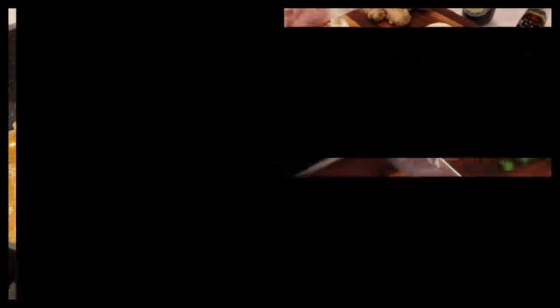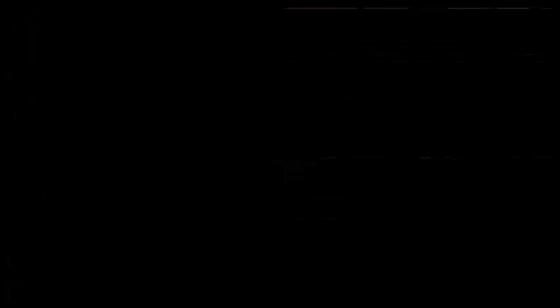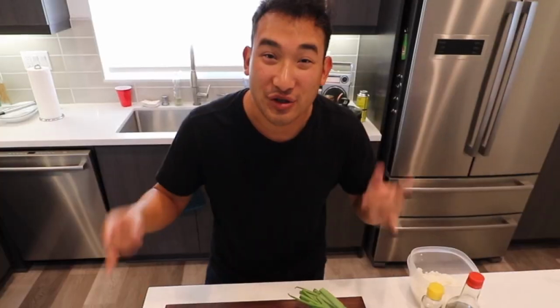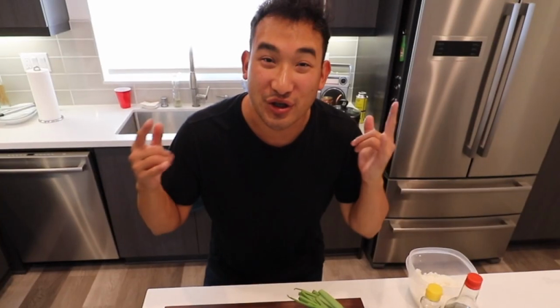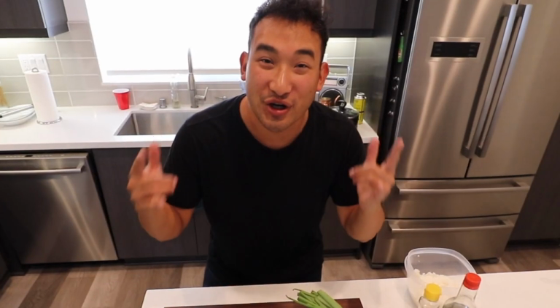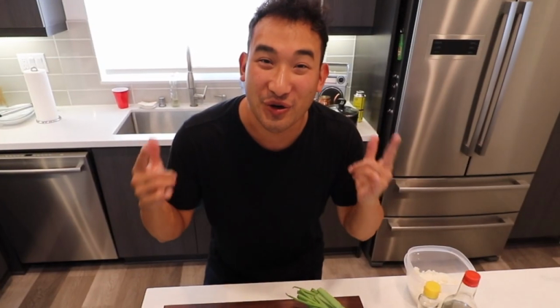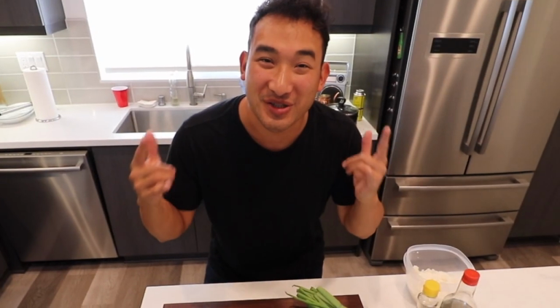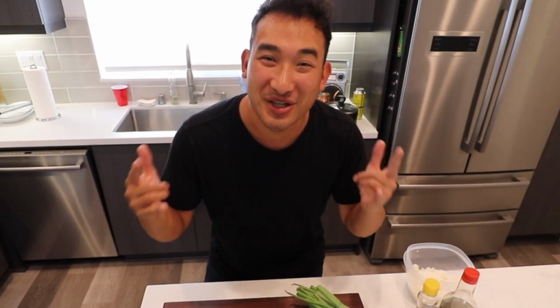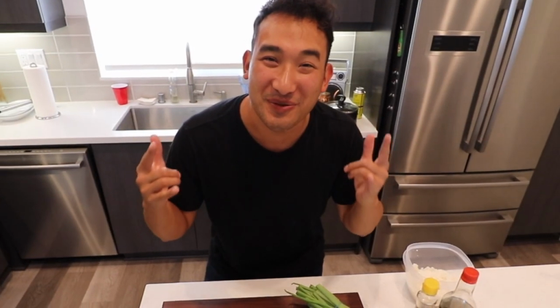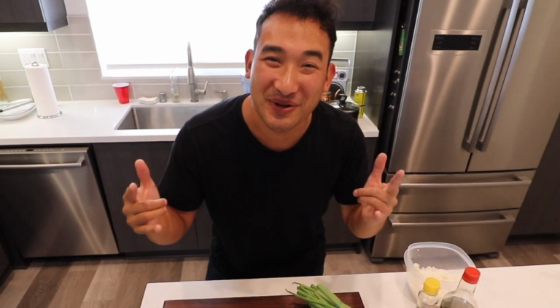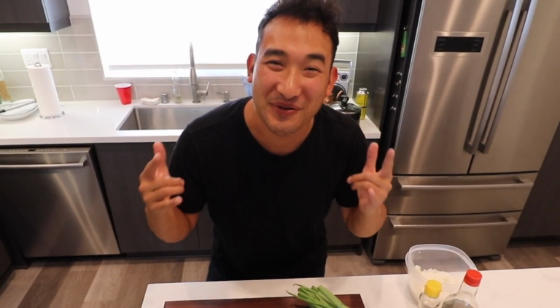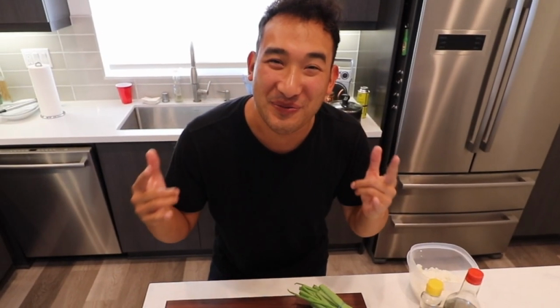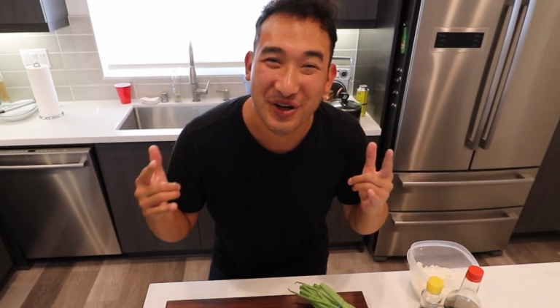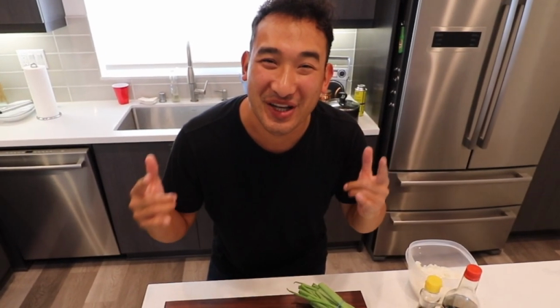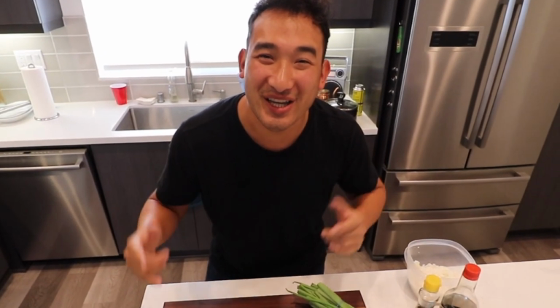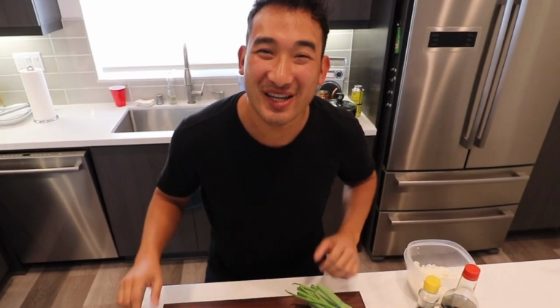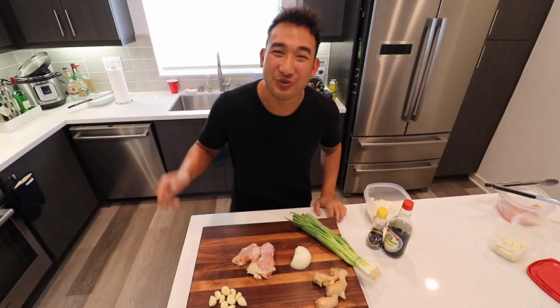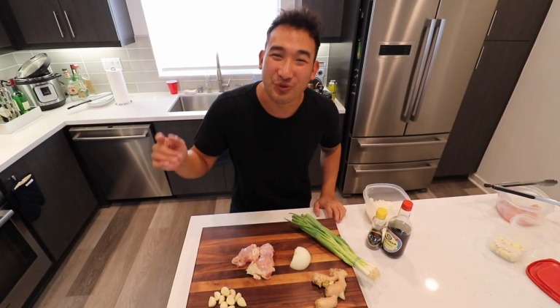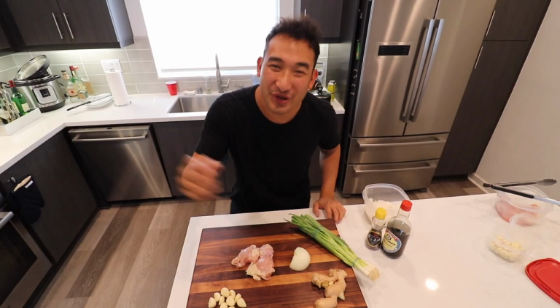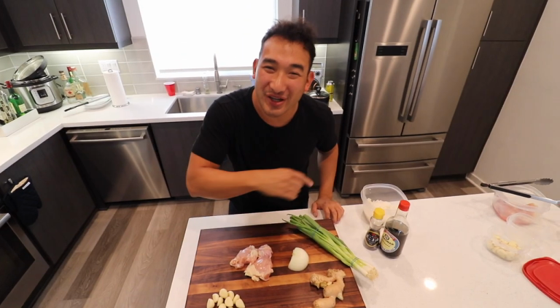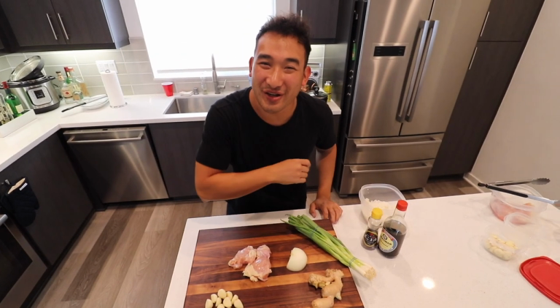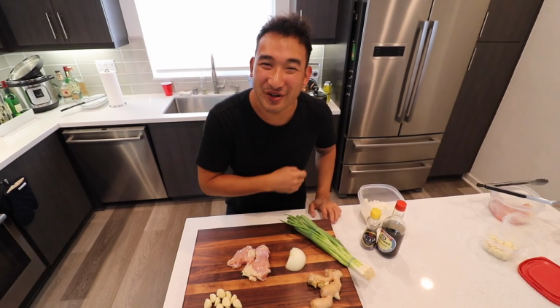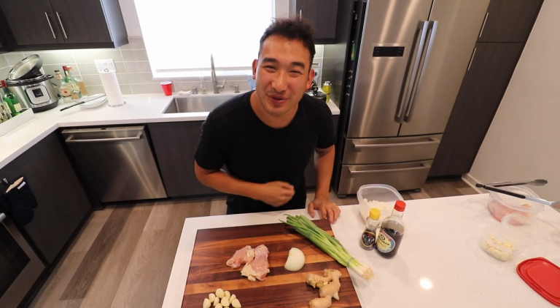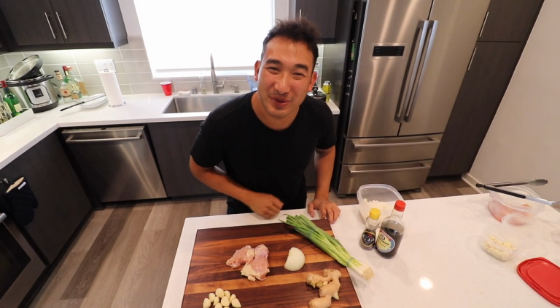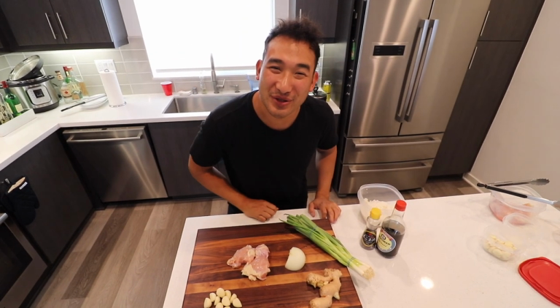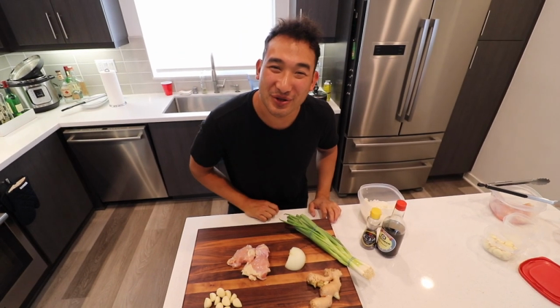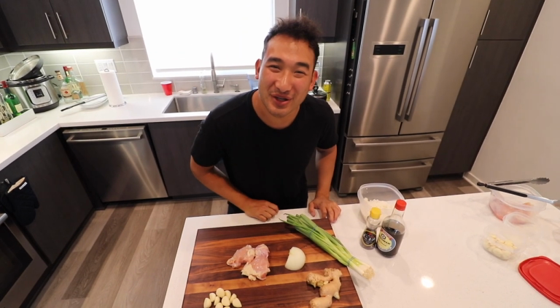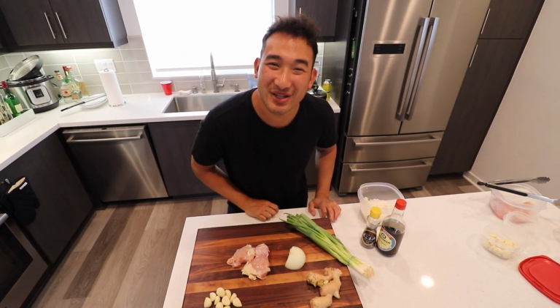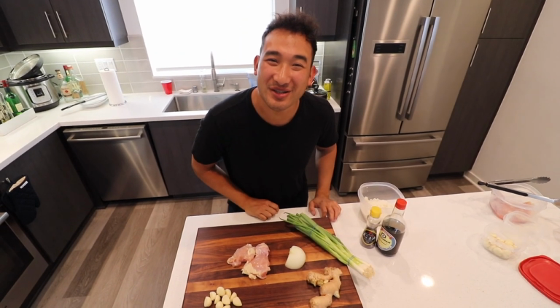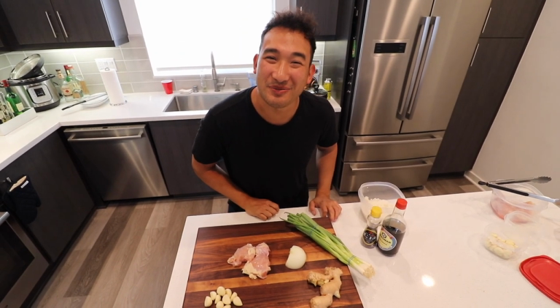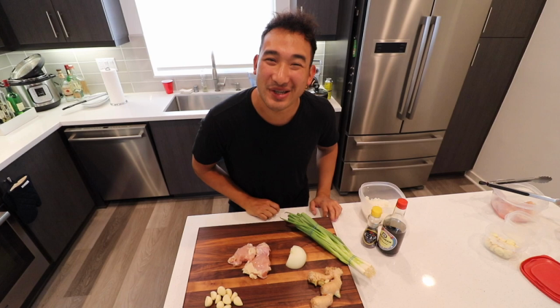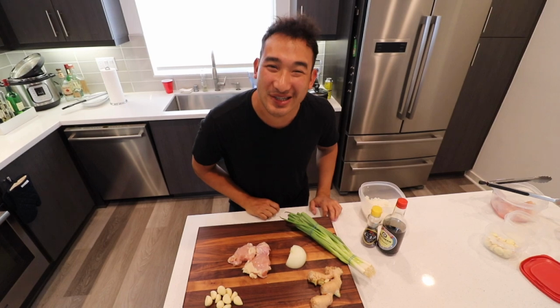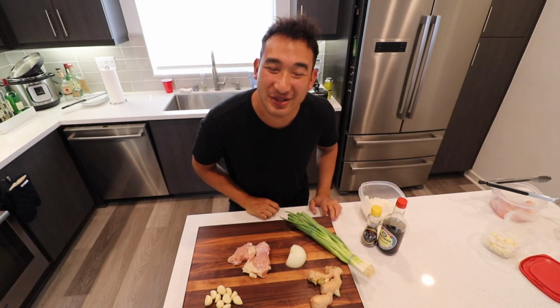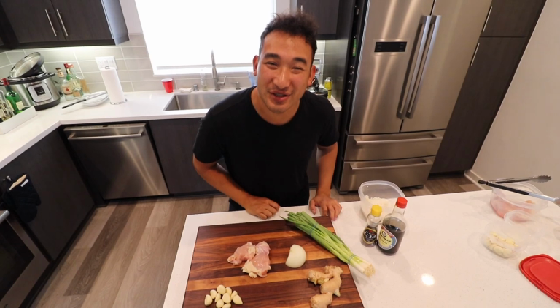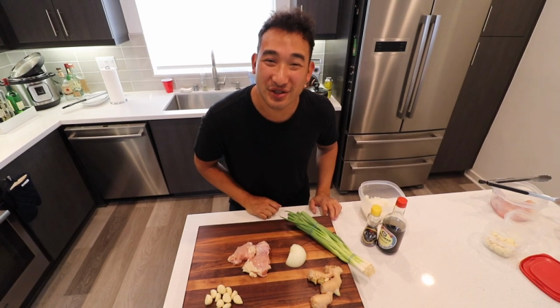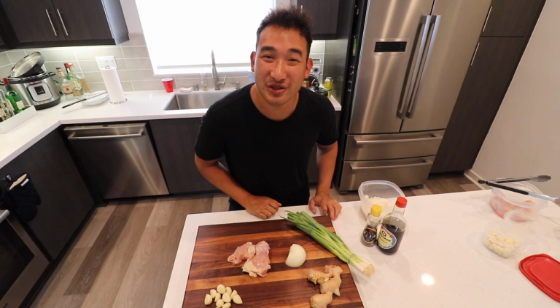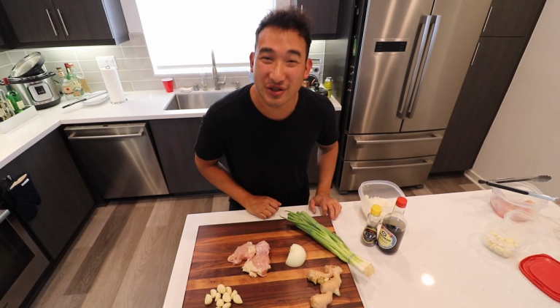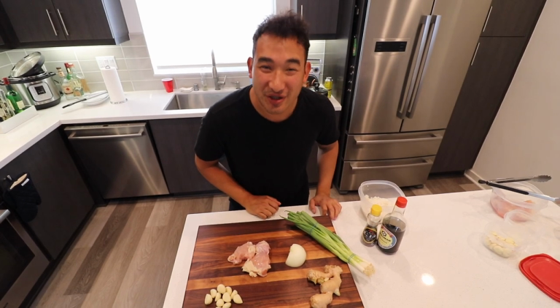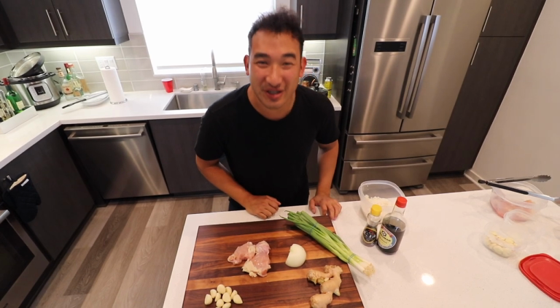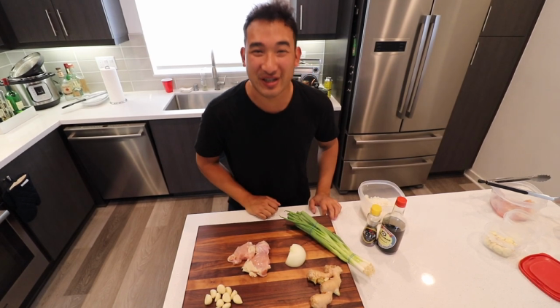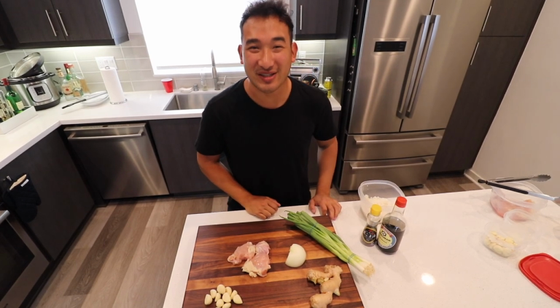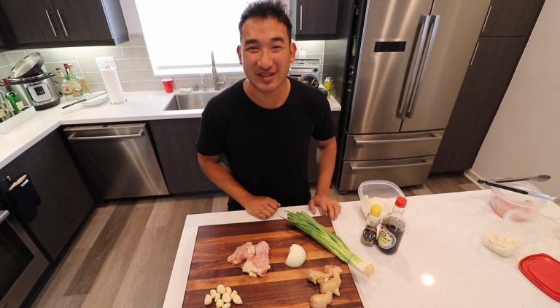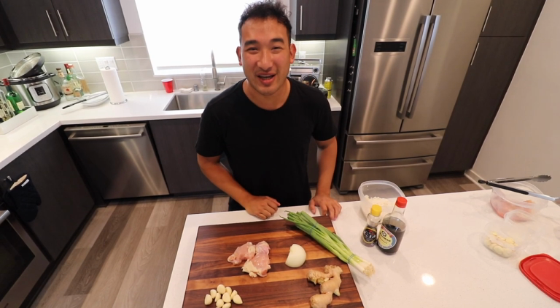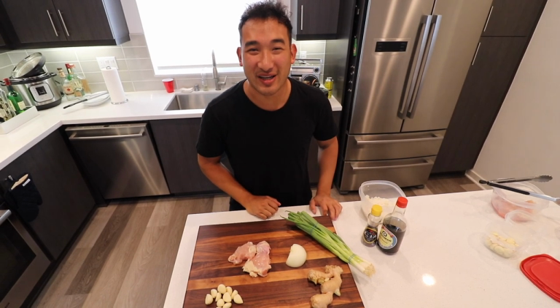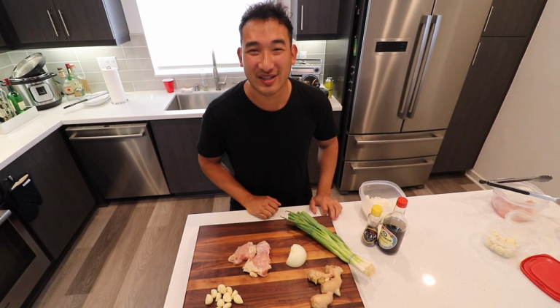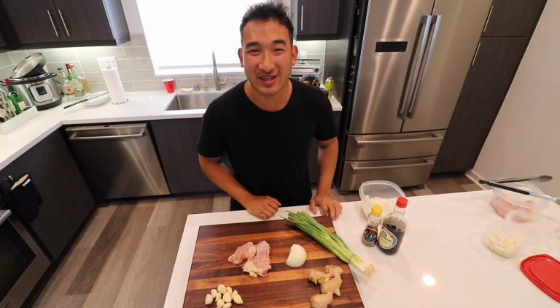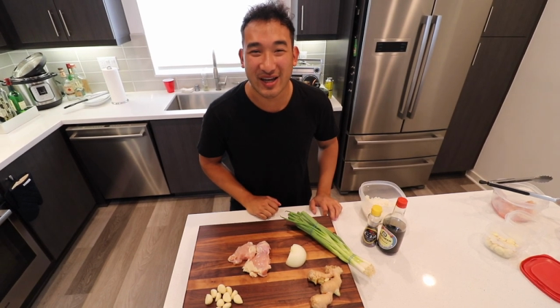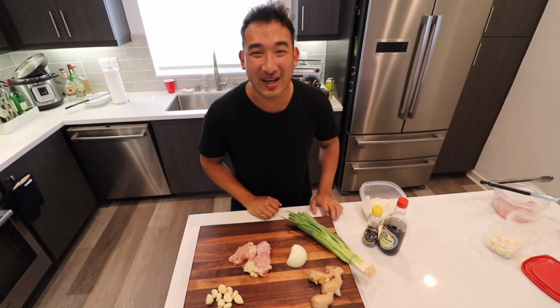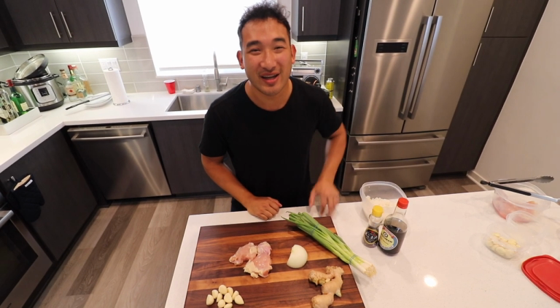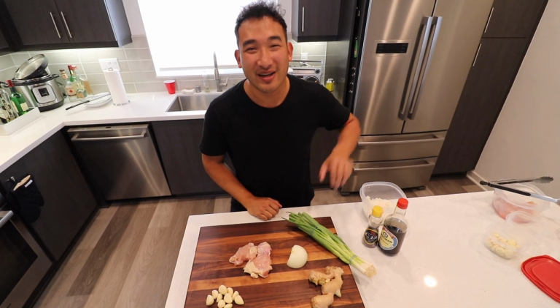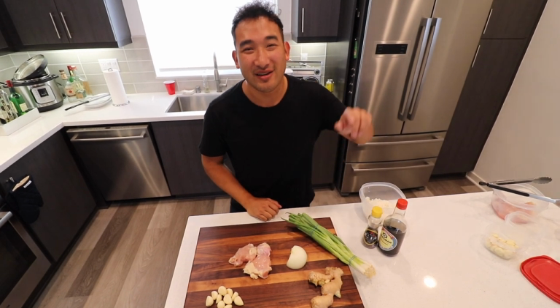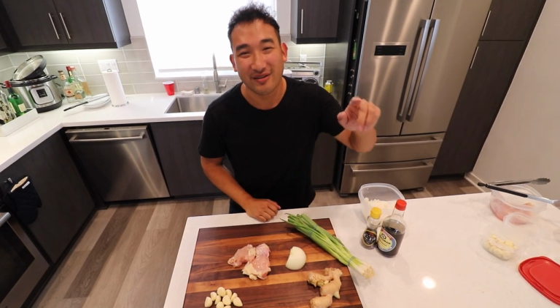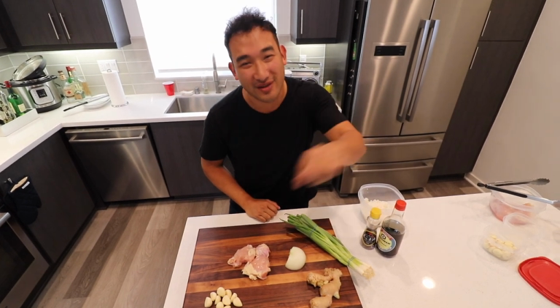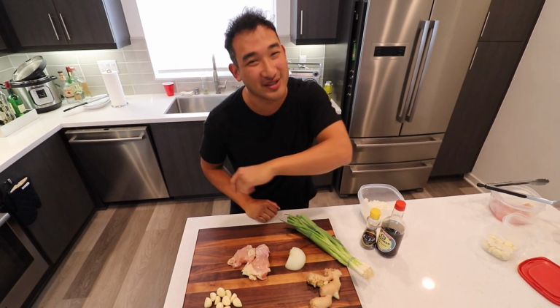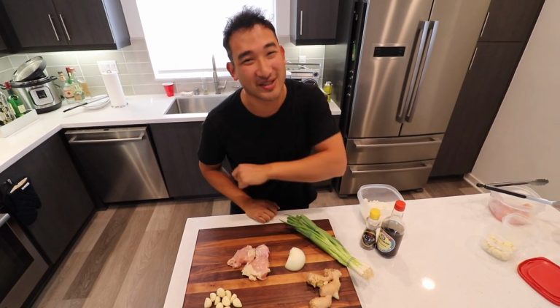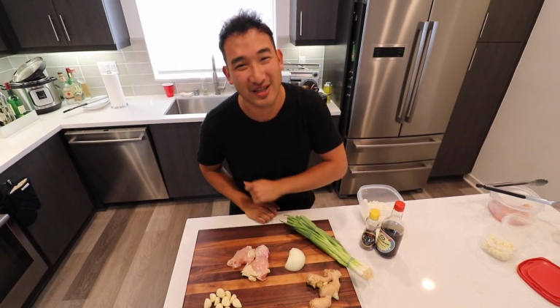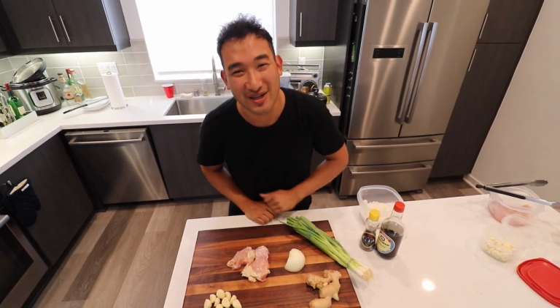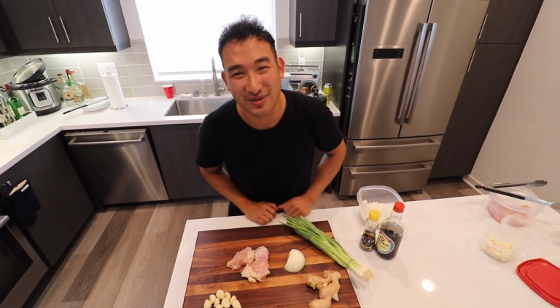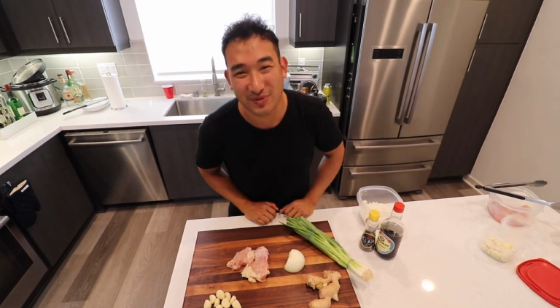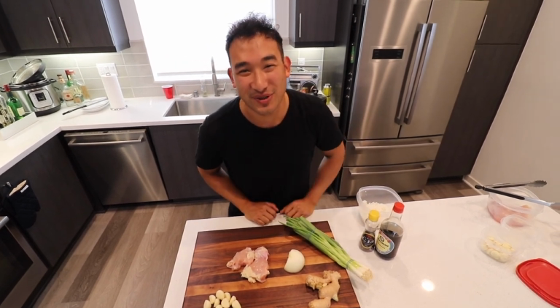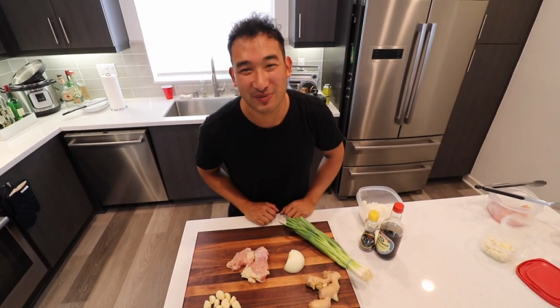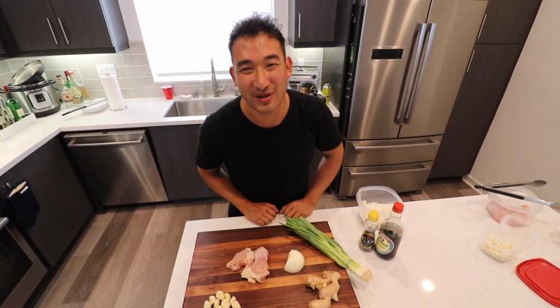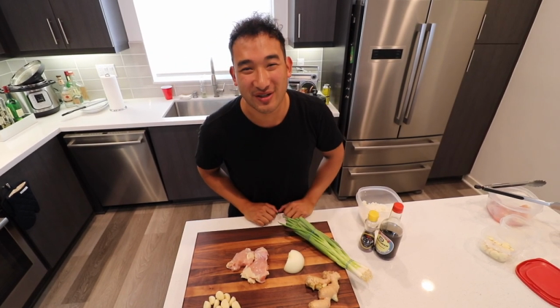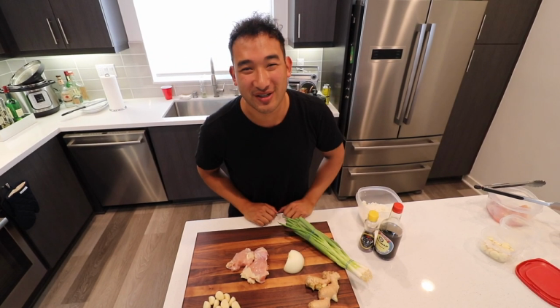Yo, what's up everybody? We are gonna be learning some English cooking slang today. This is how to speak American.